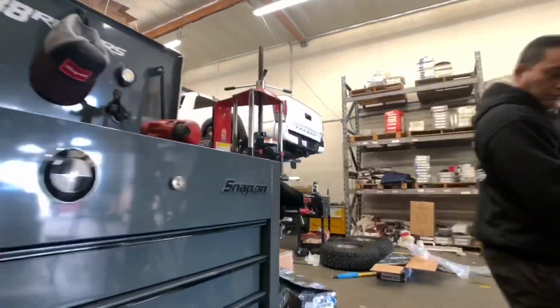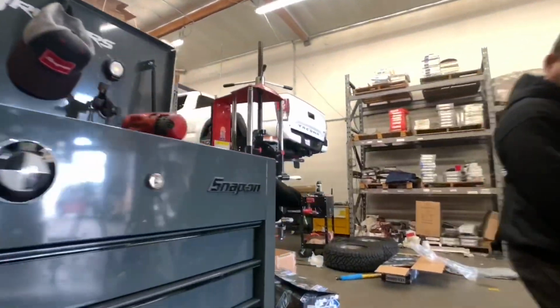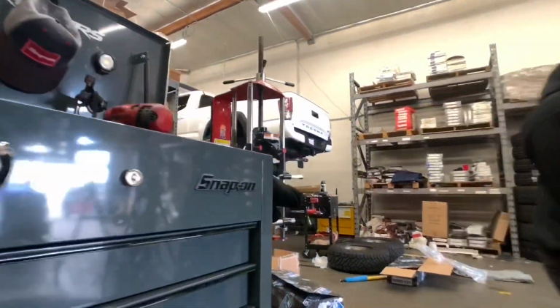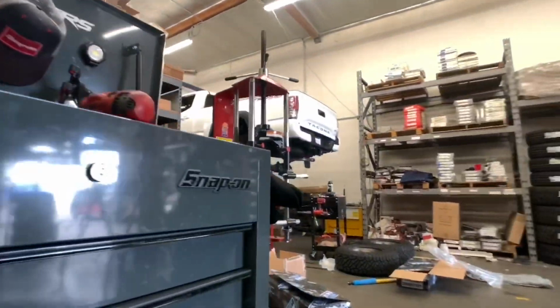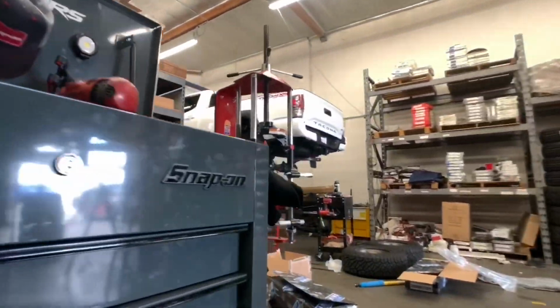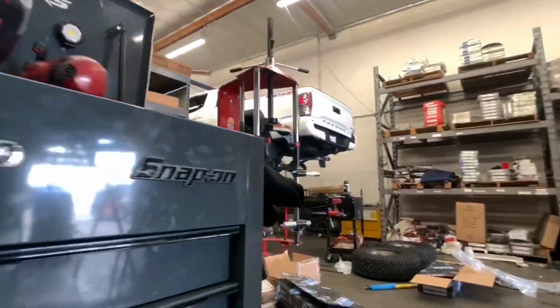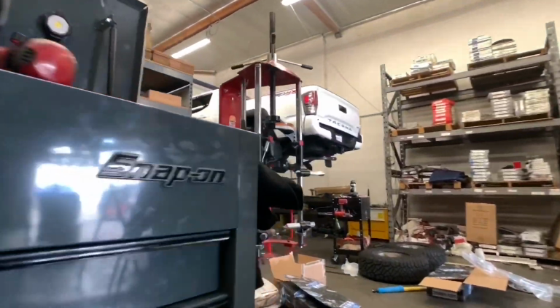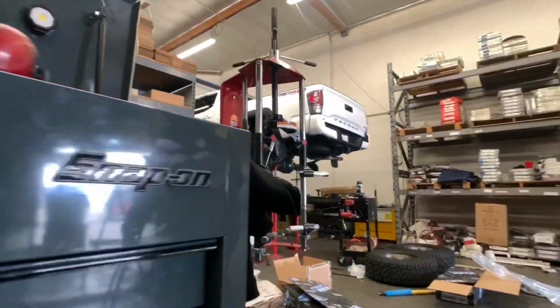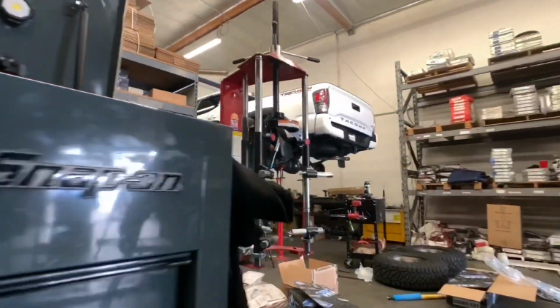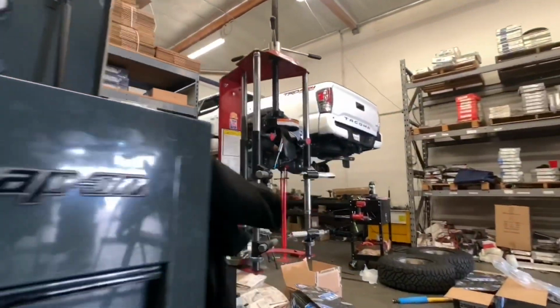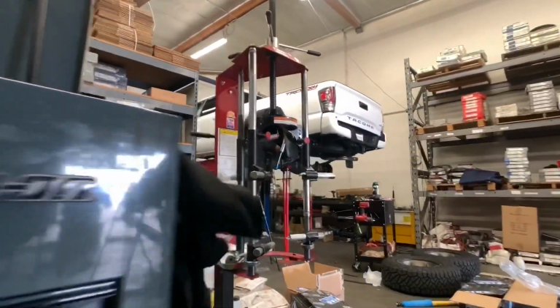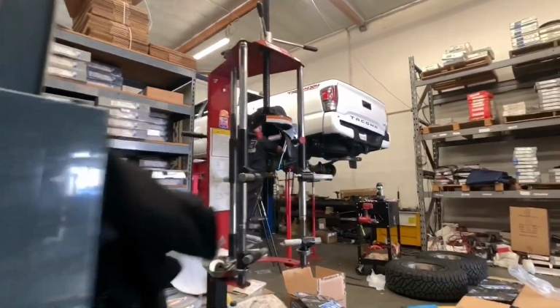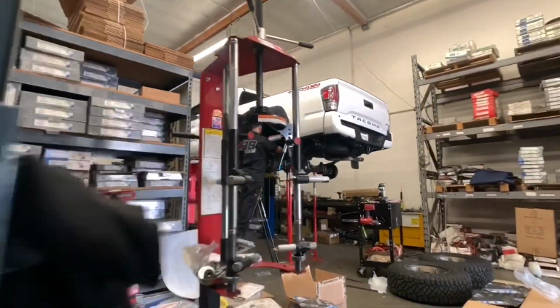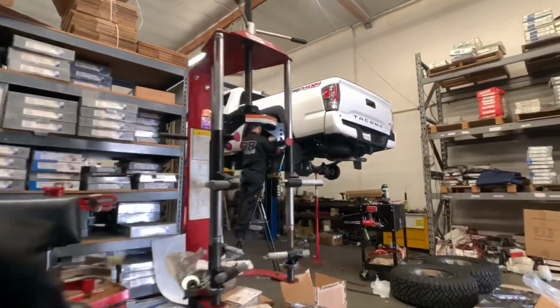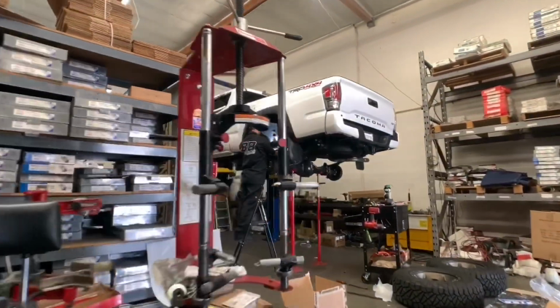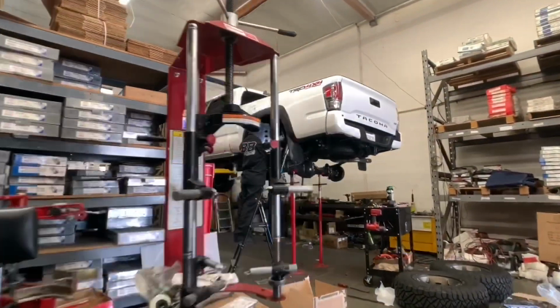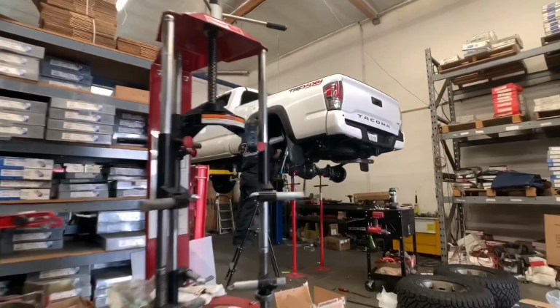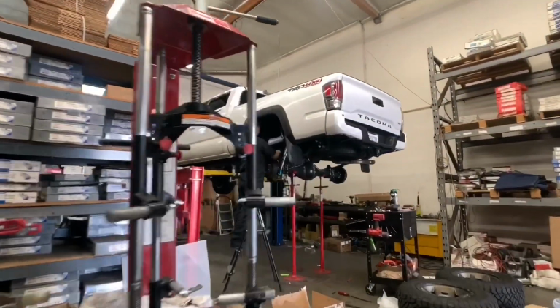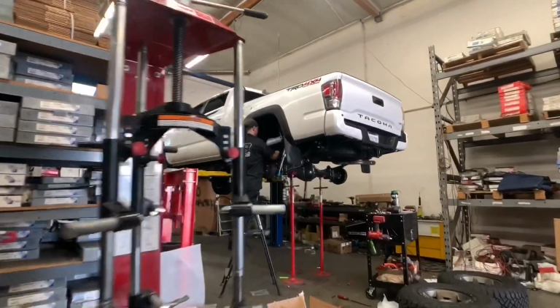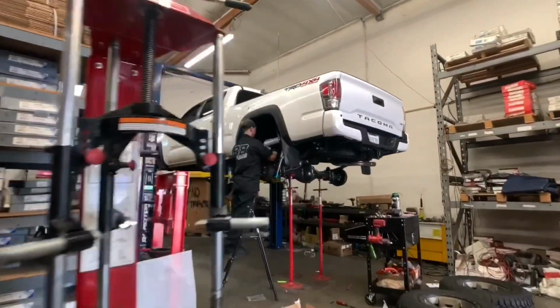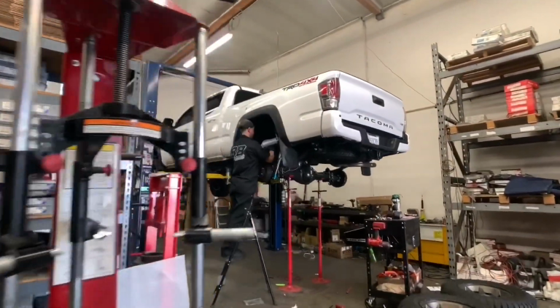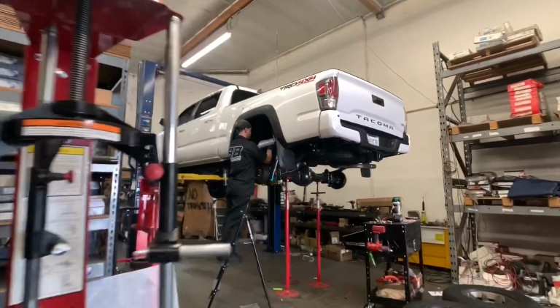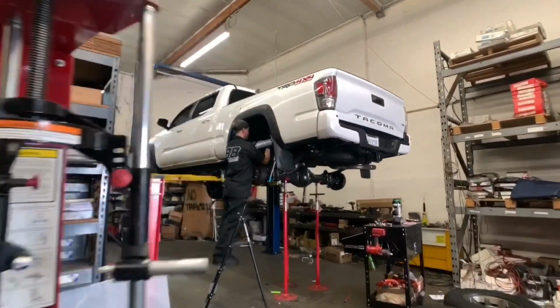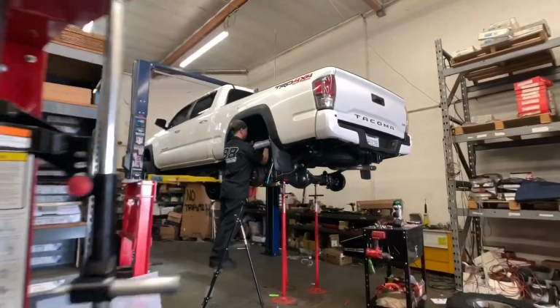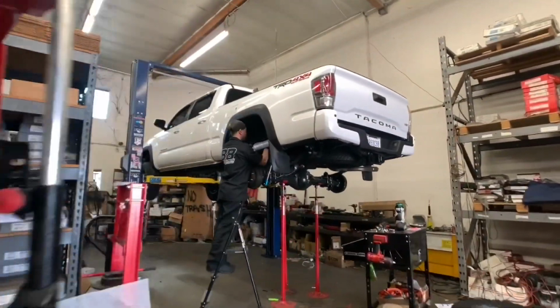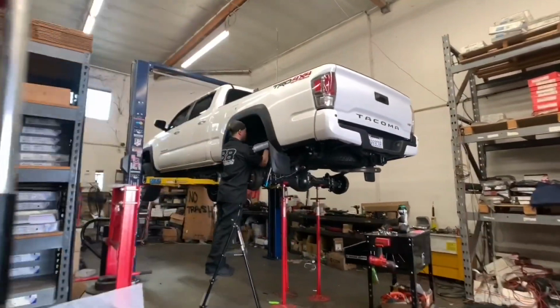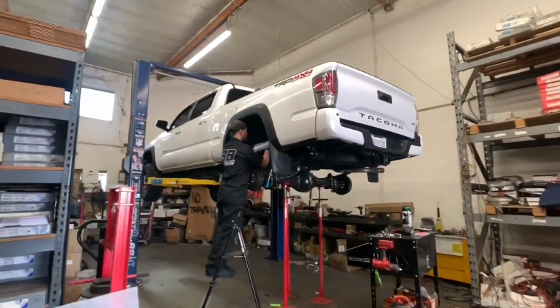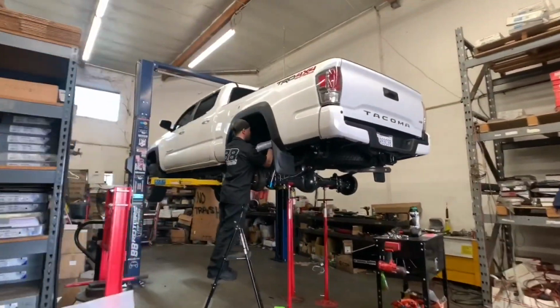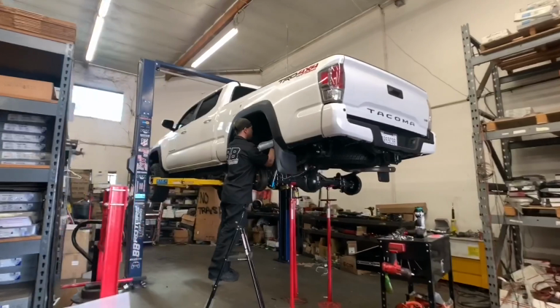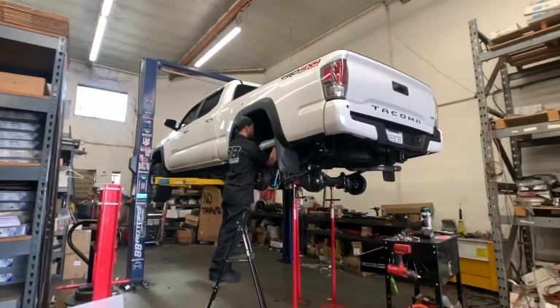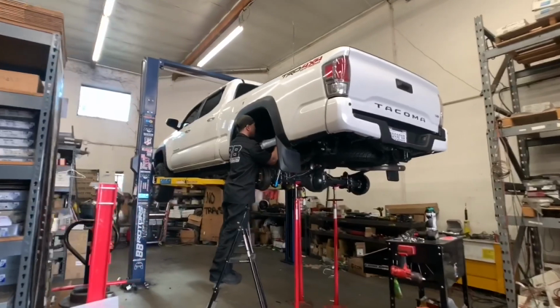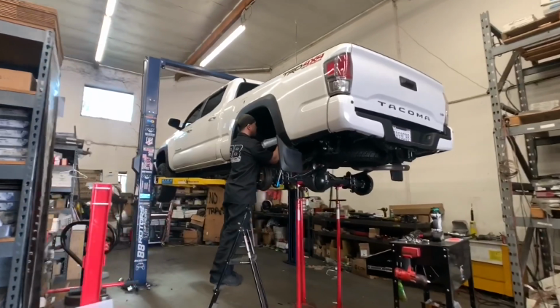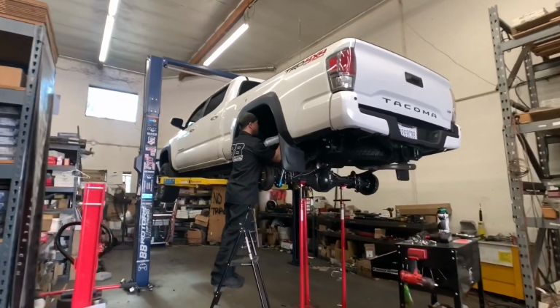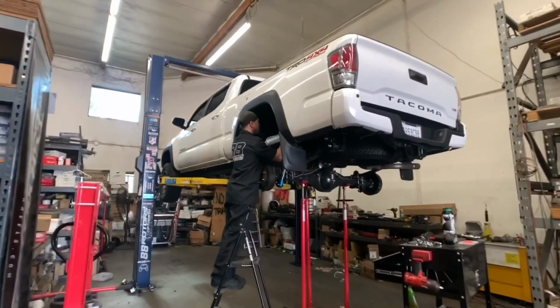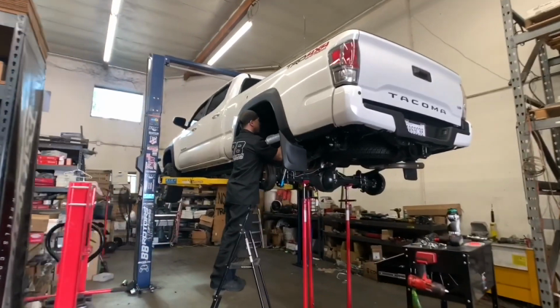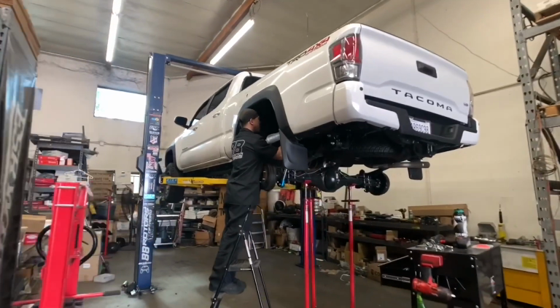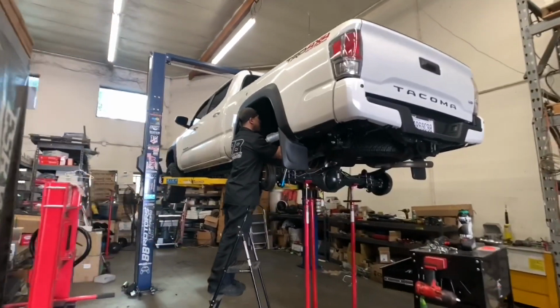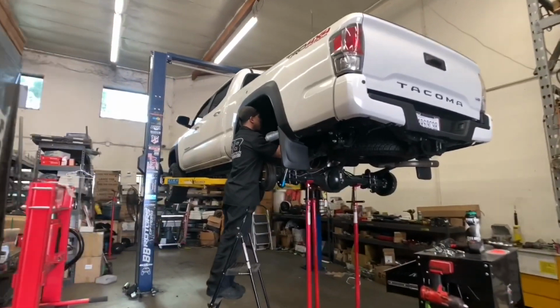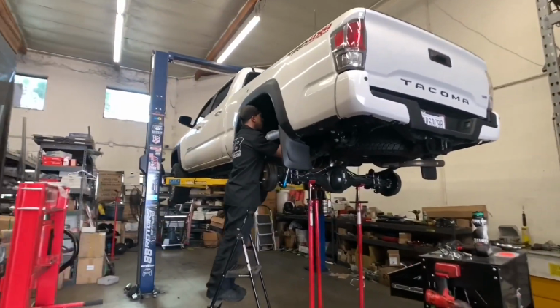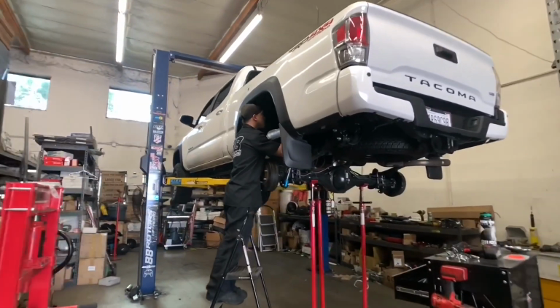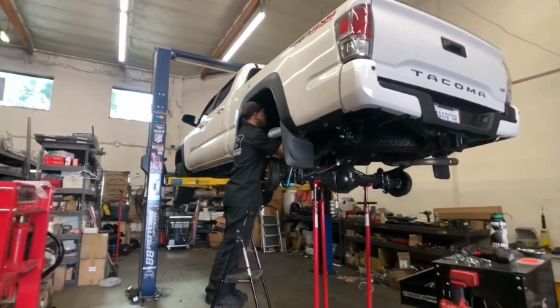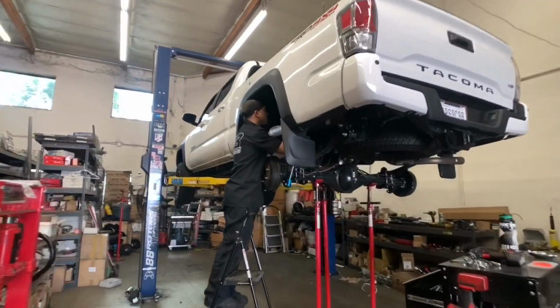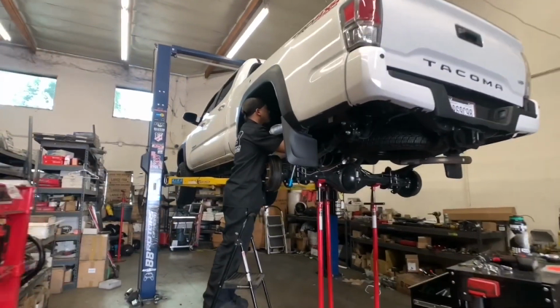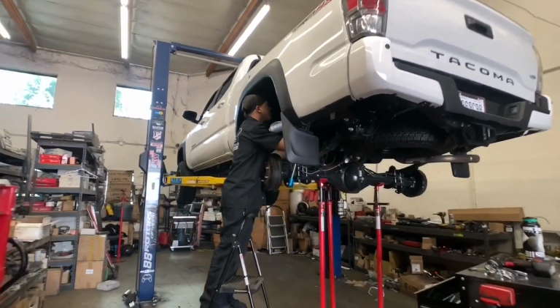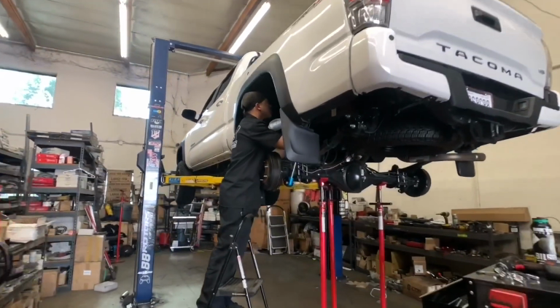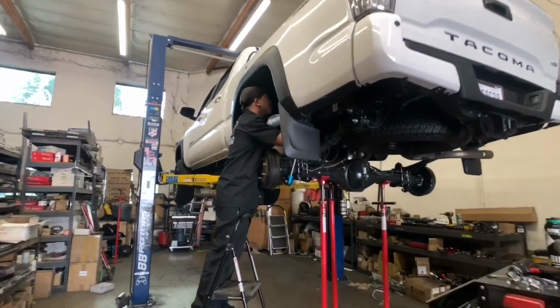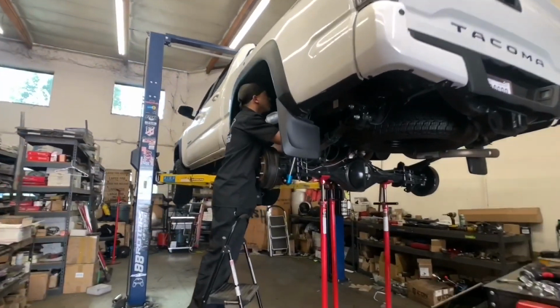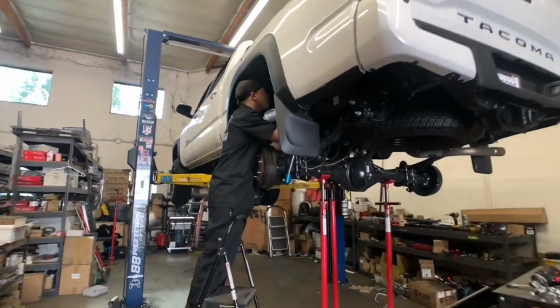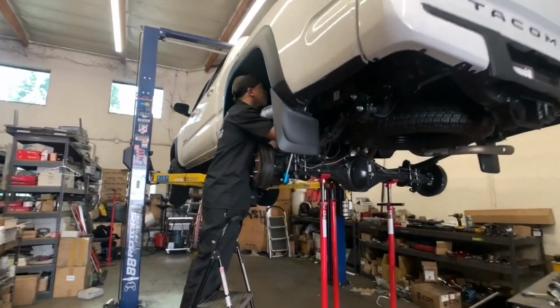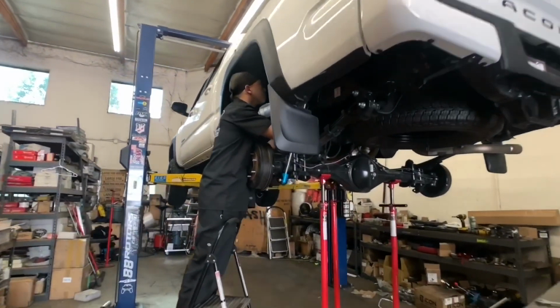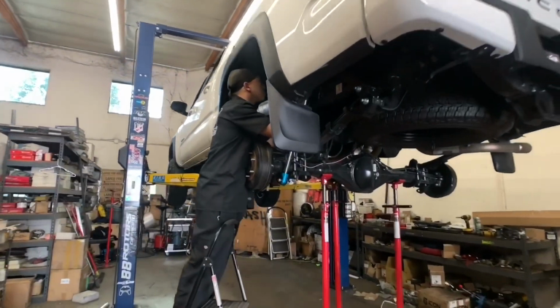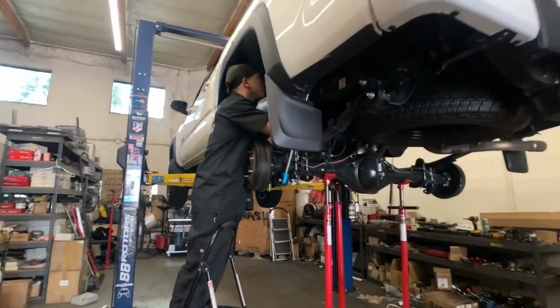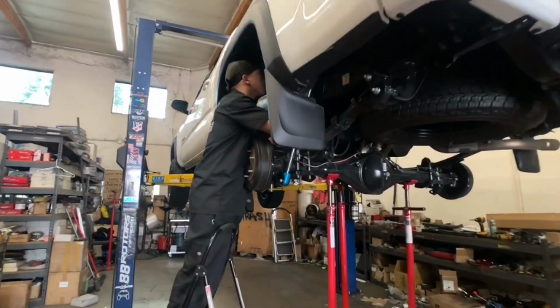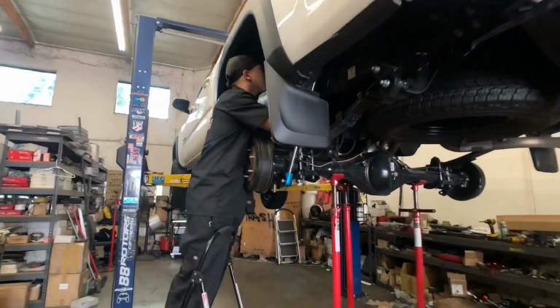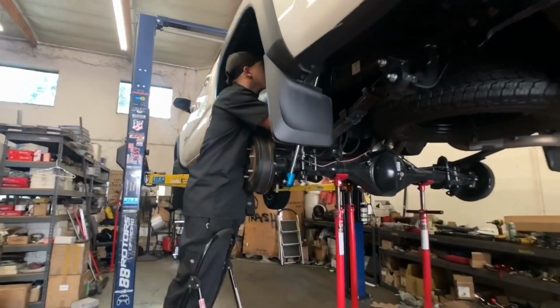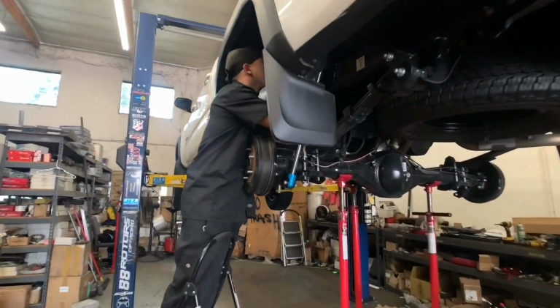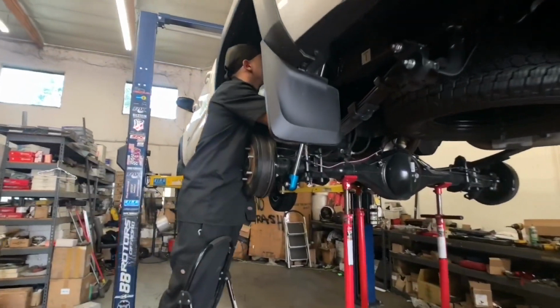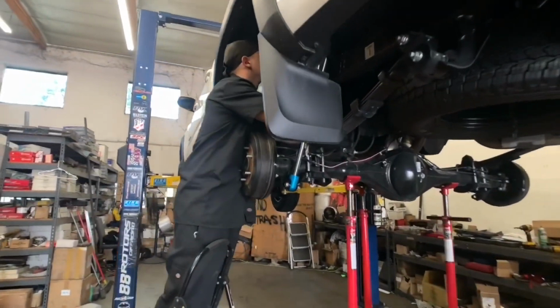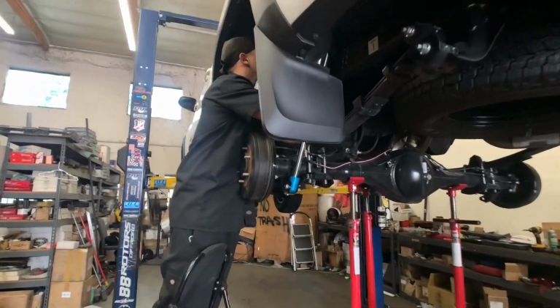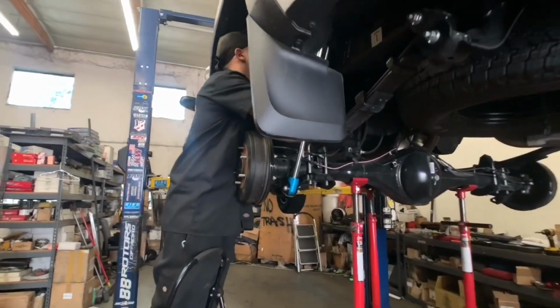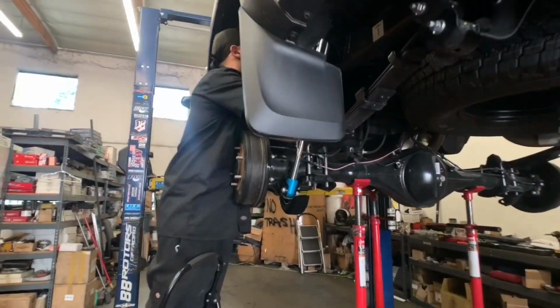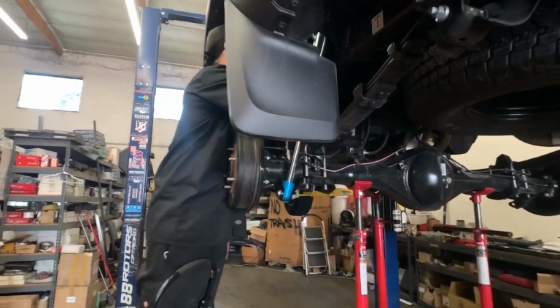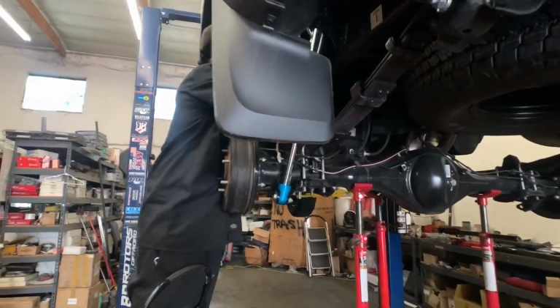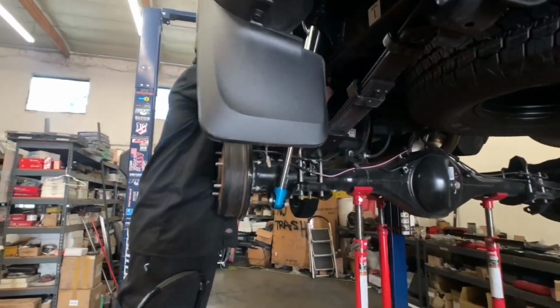Up on the other rack is a white third generation Tacoma, 4x4 TRD Off-Road. This one's getting a Kings and Icons setup.